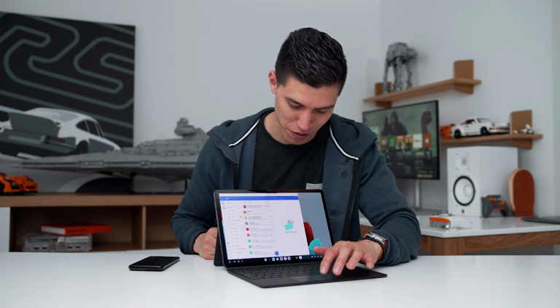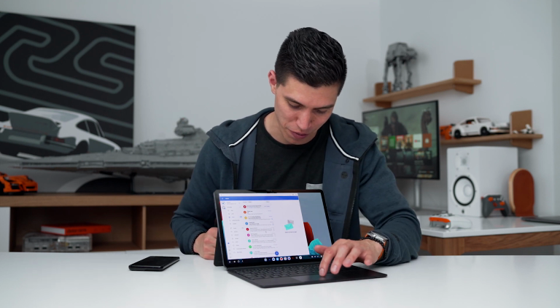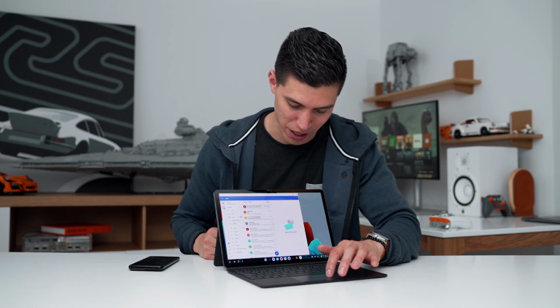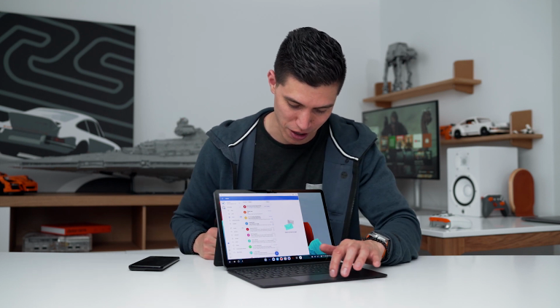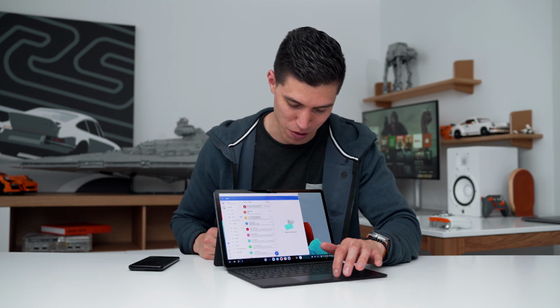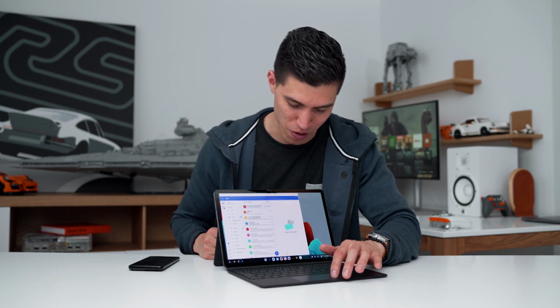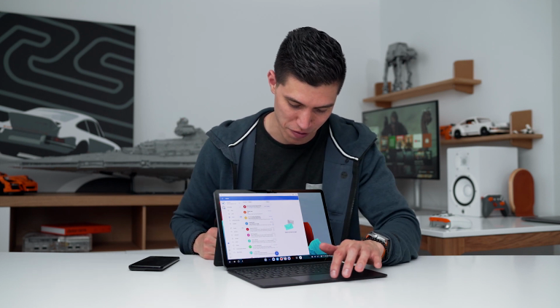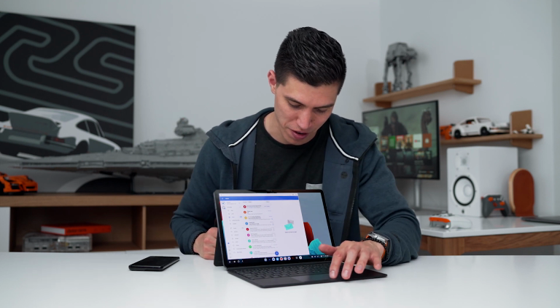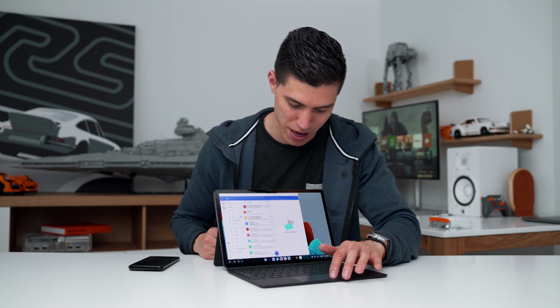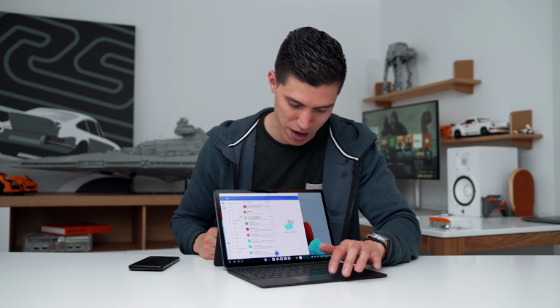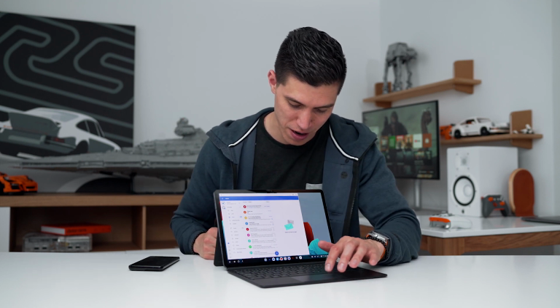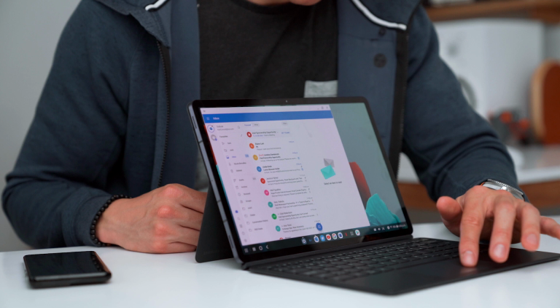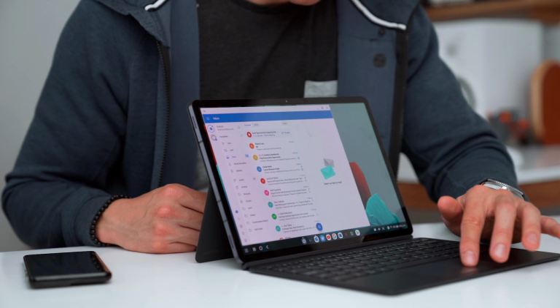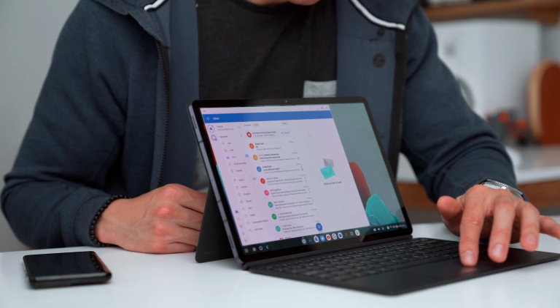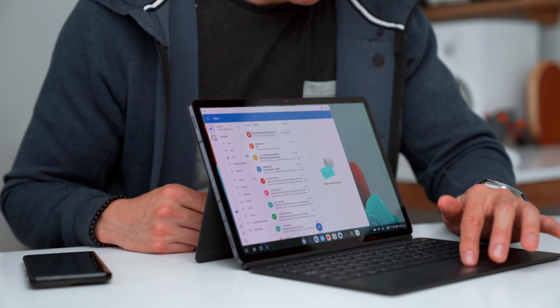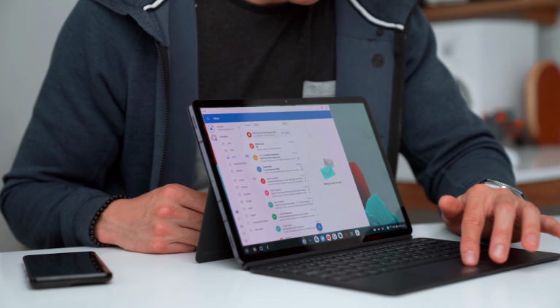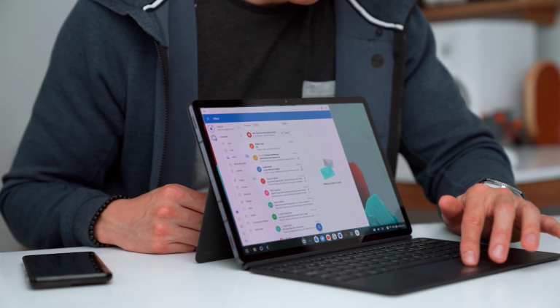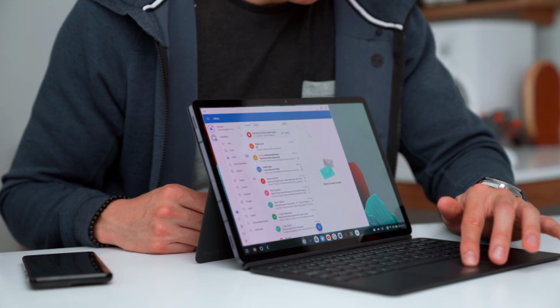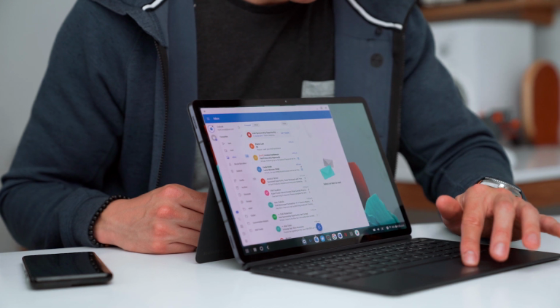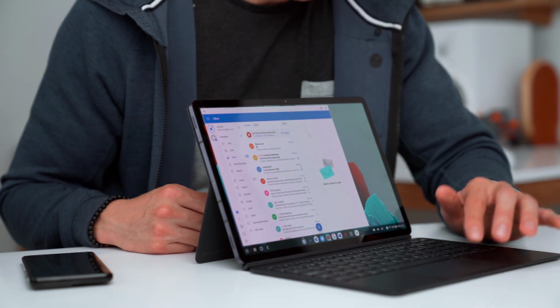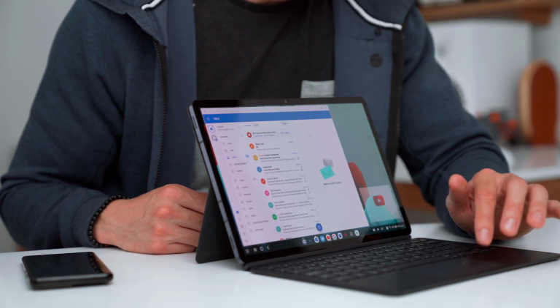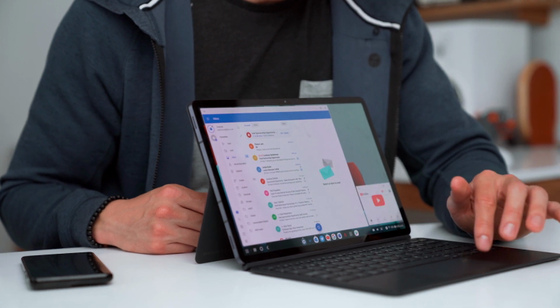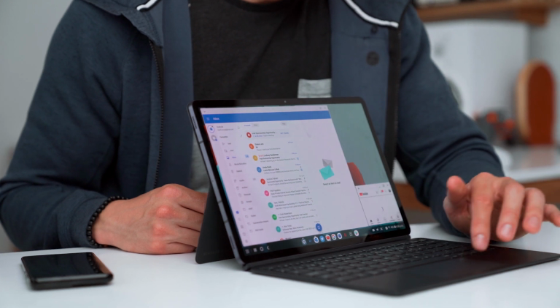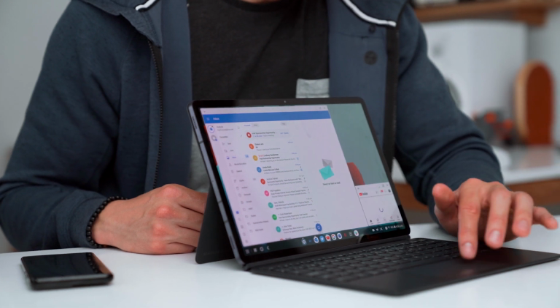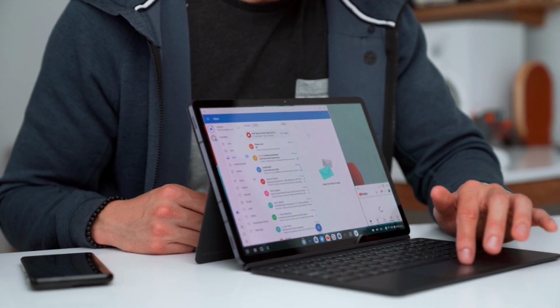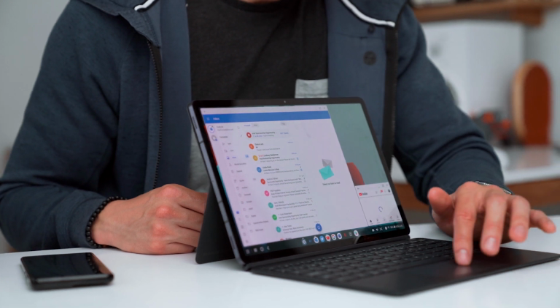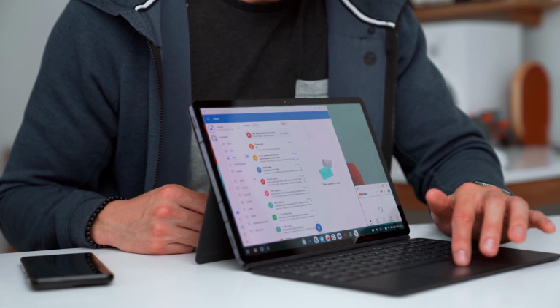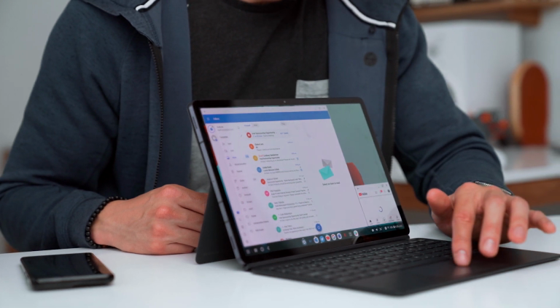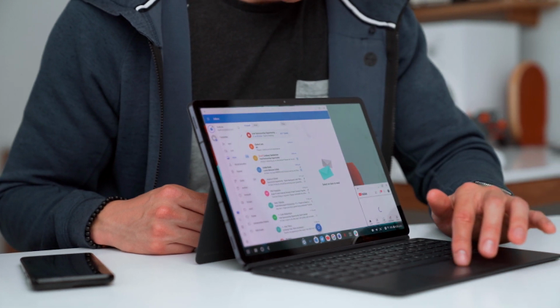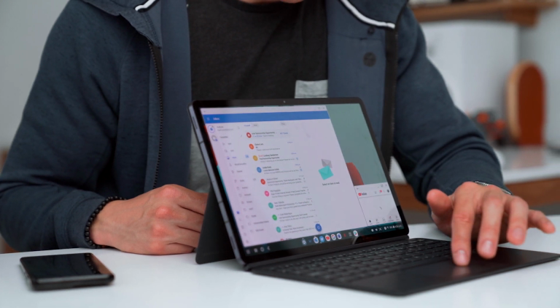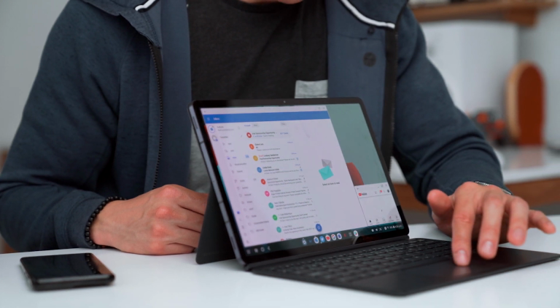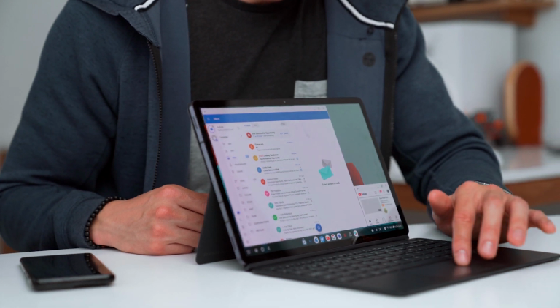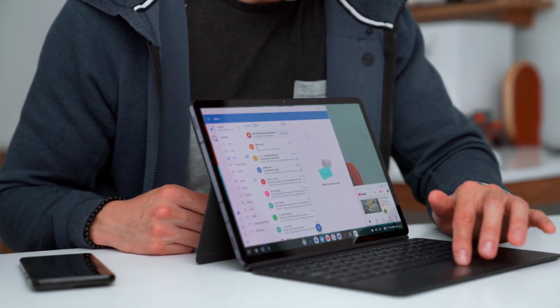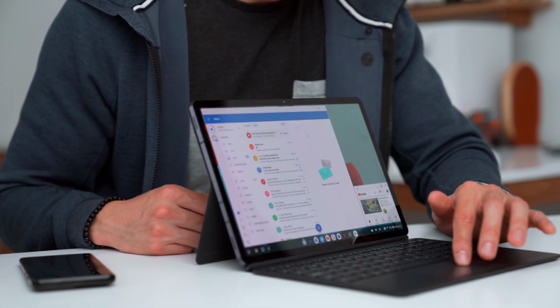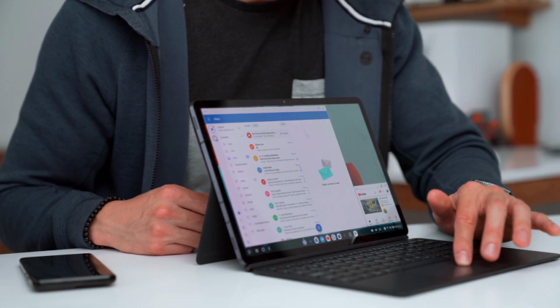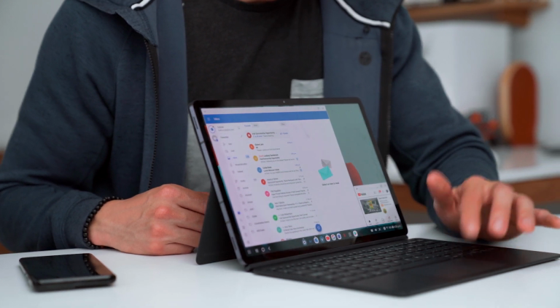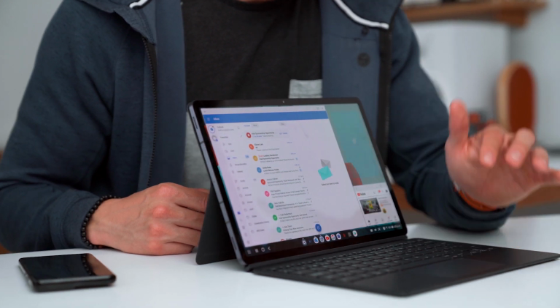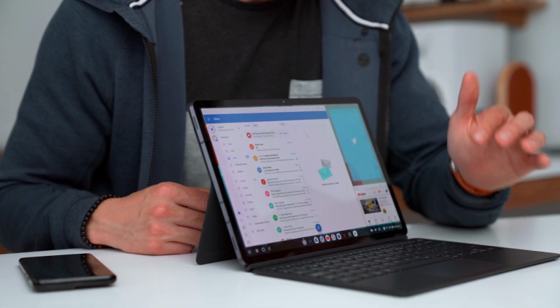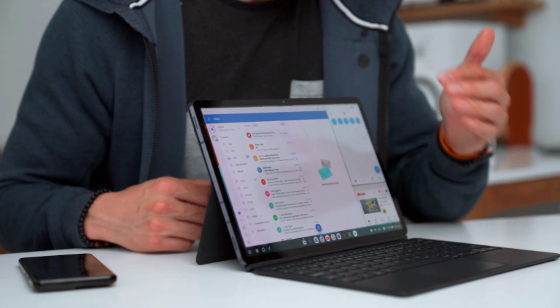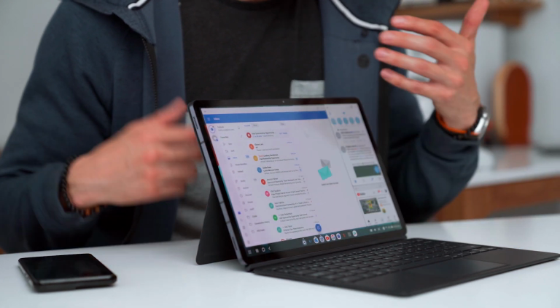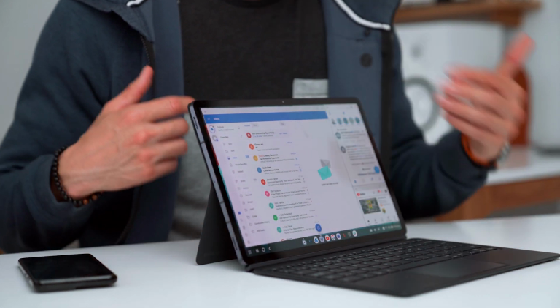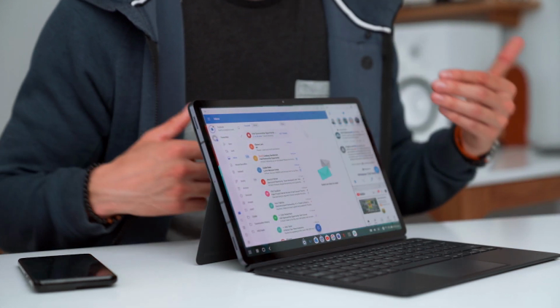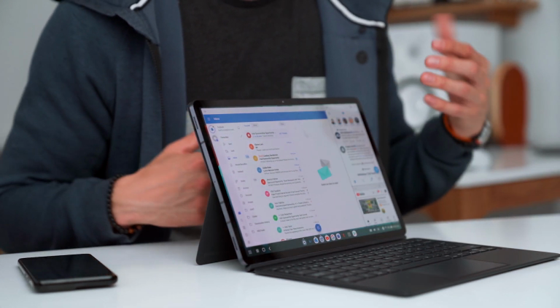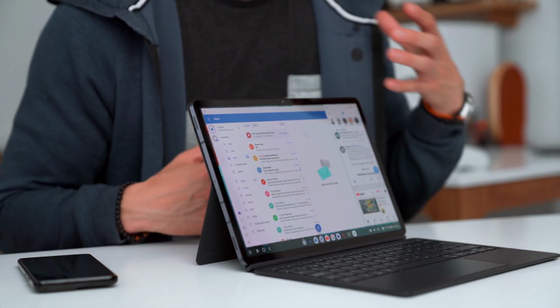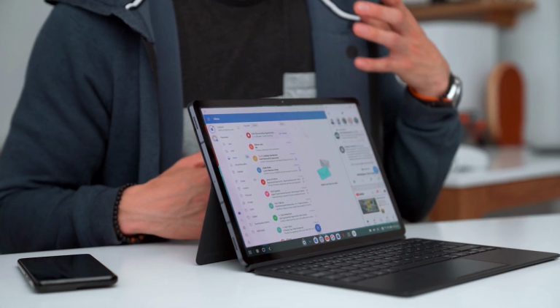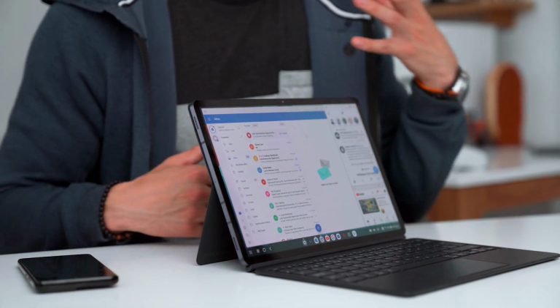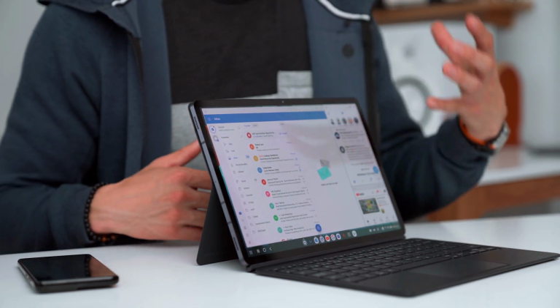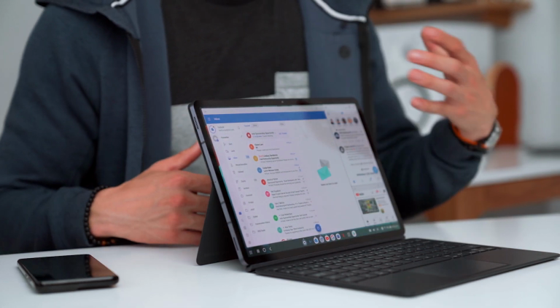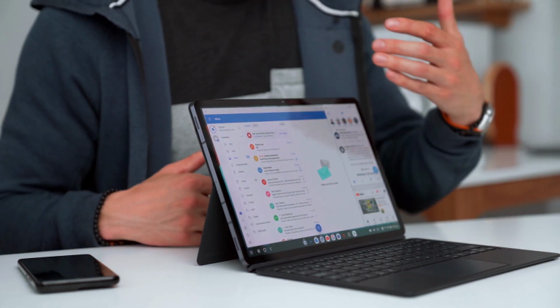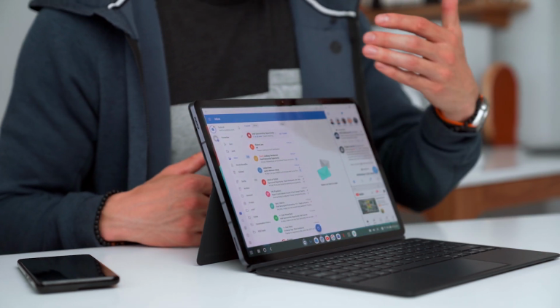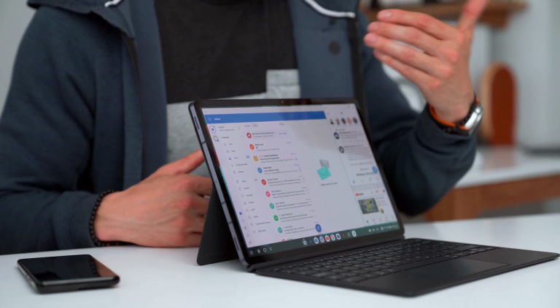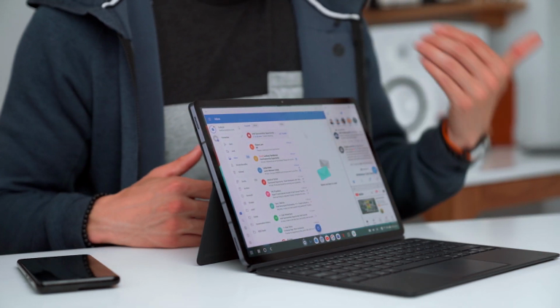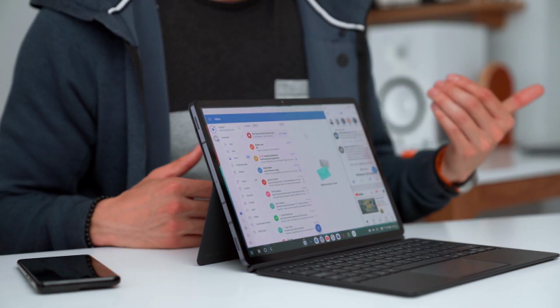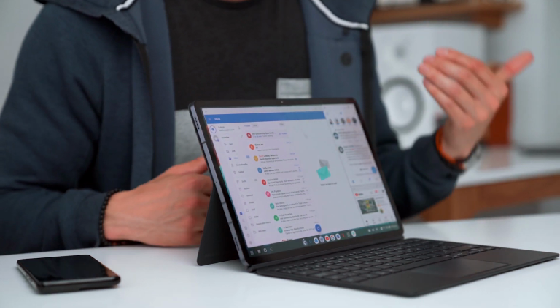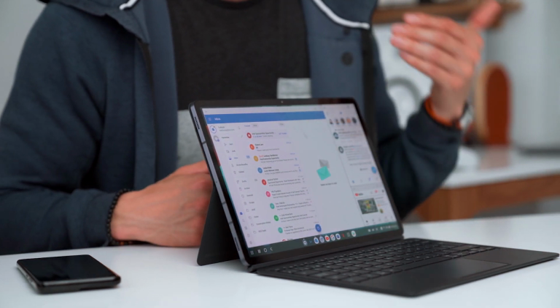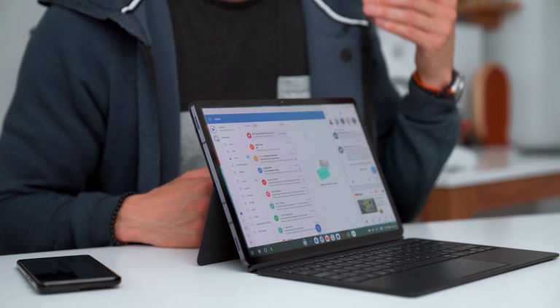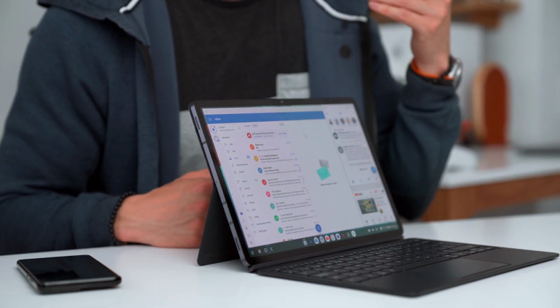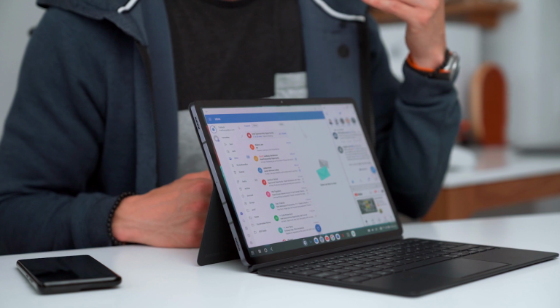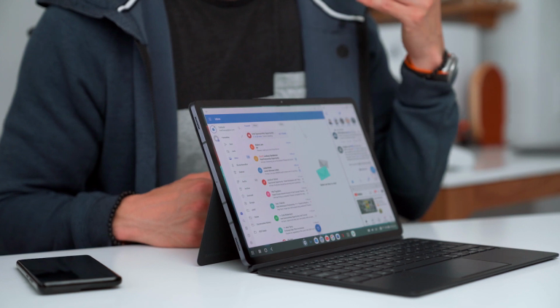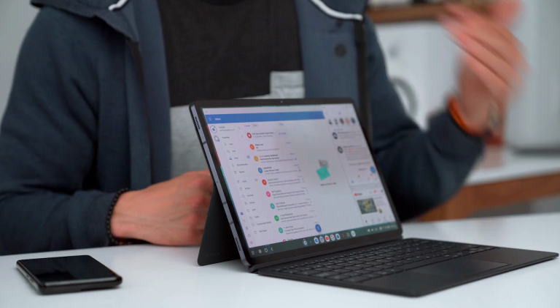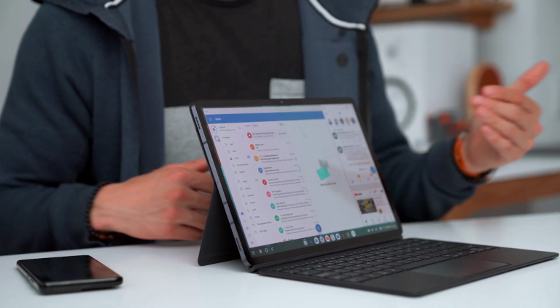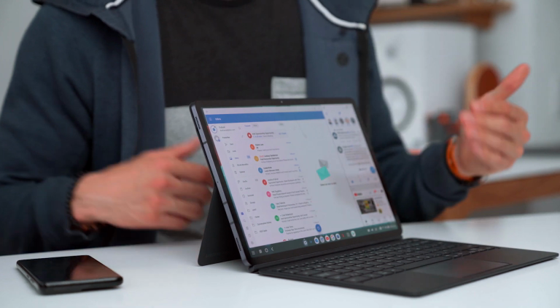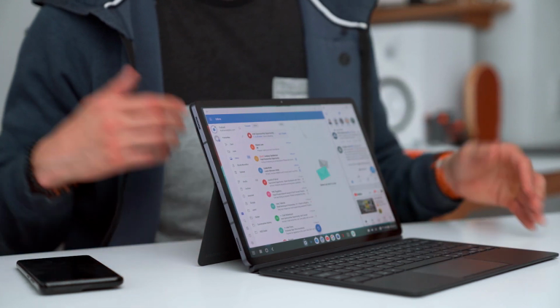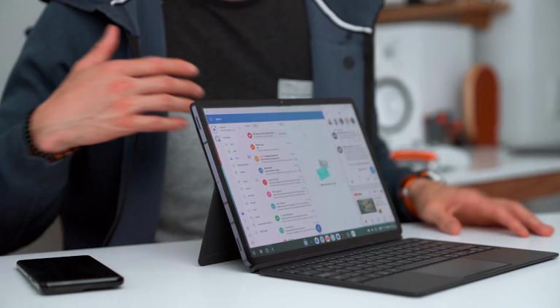So if we can go over there — boom, we've got that launched. And the third app that I always have off to the side is my Twitter feed.